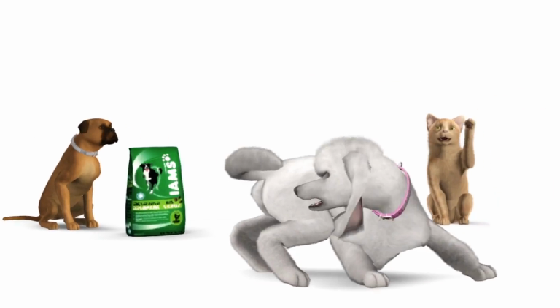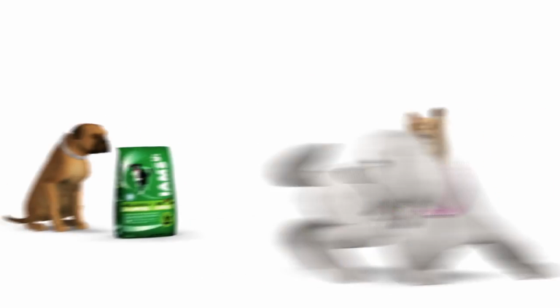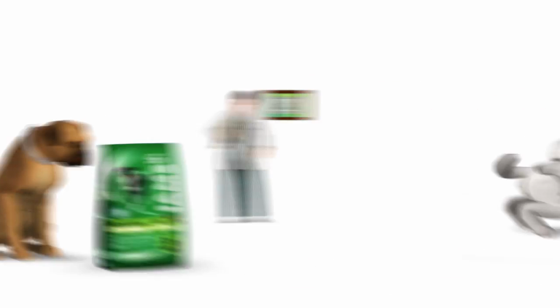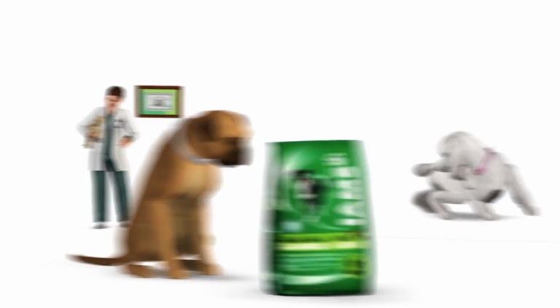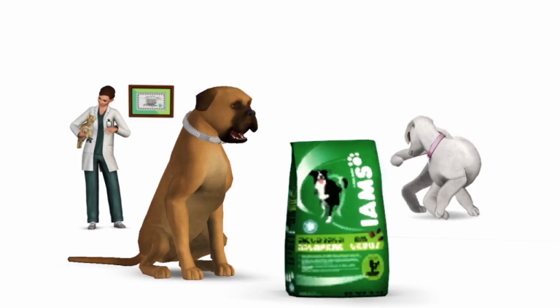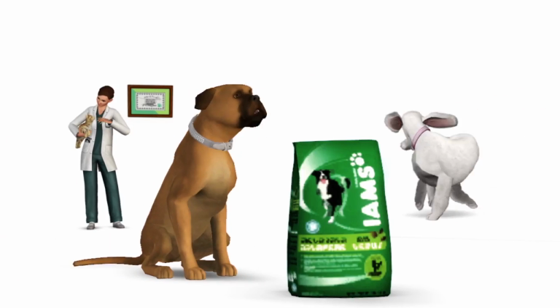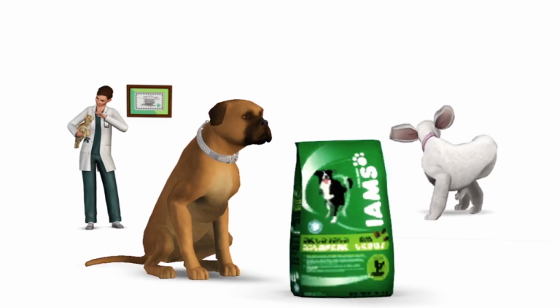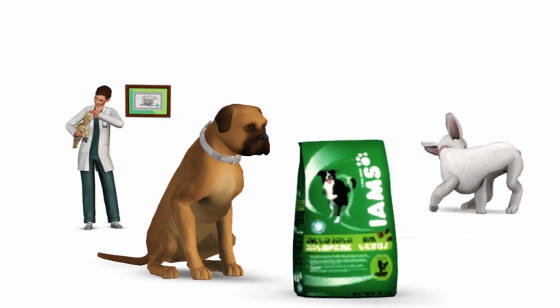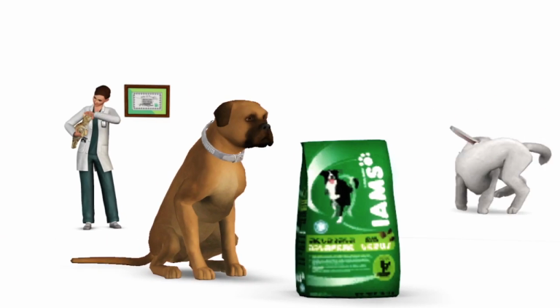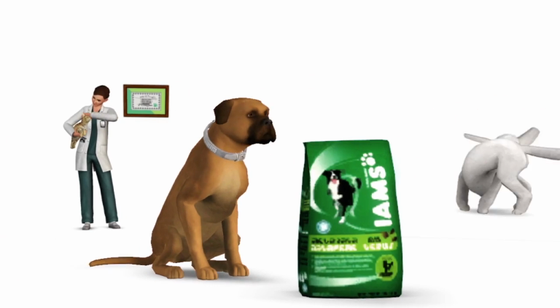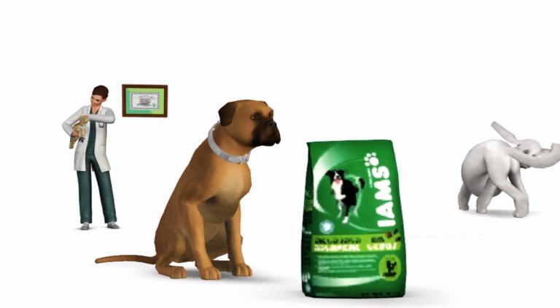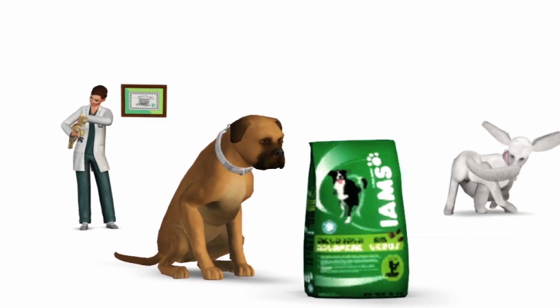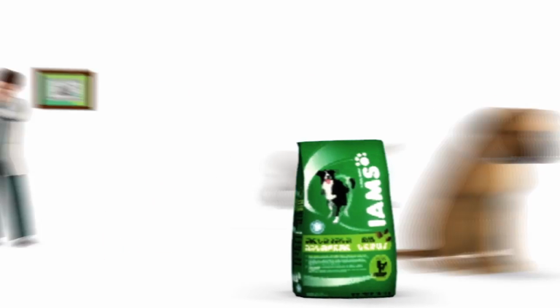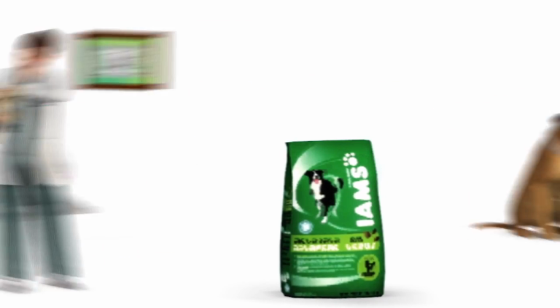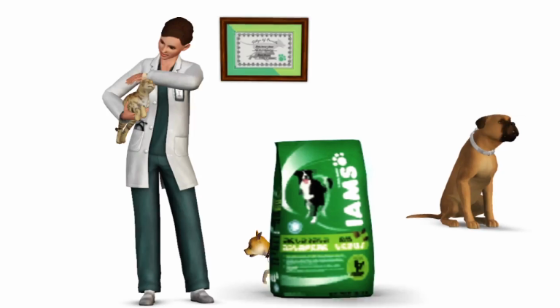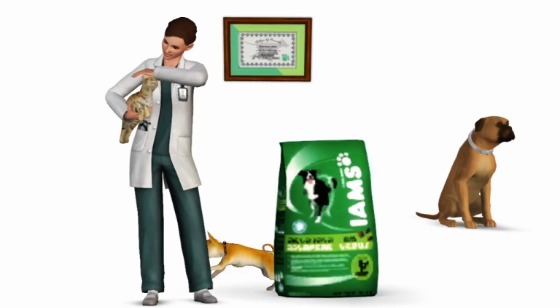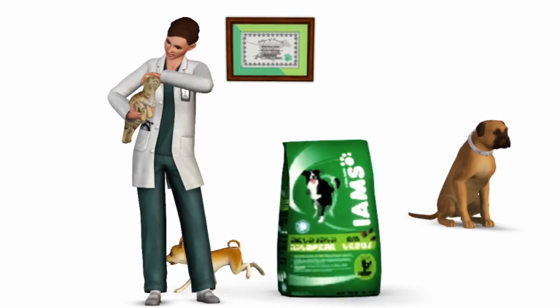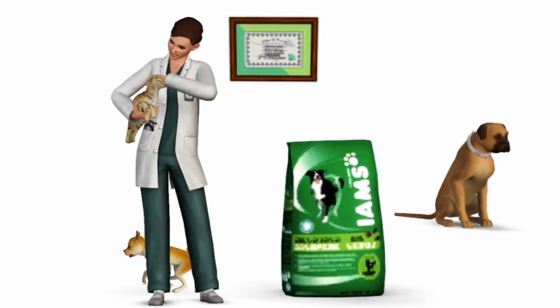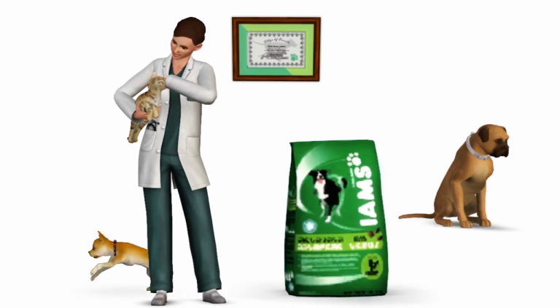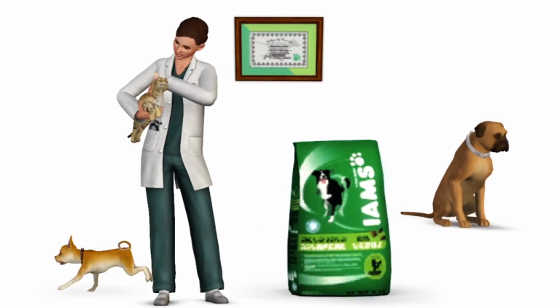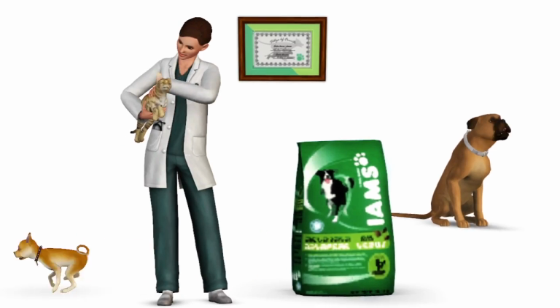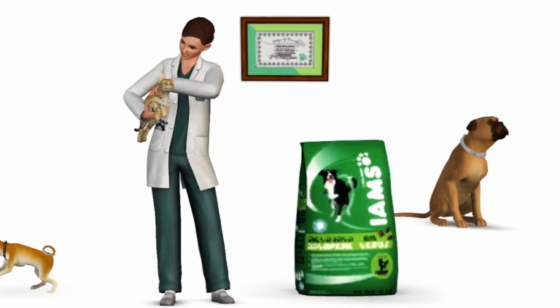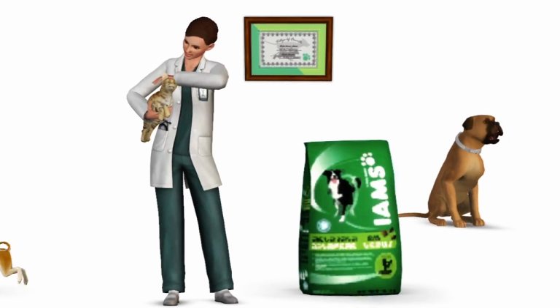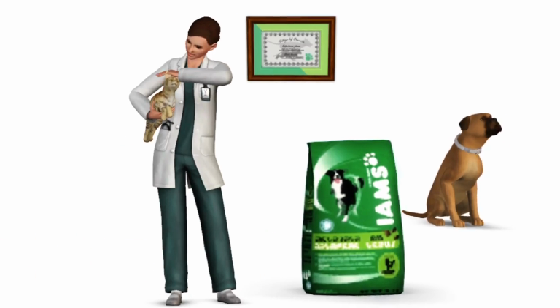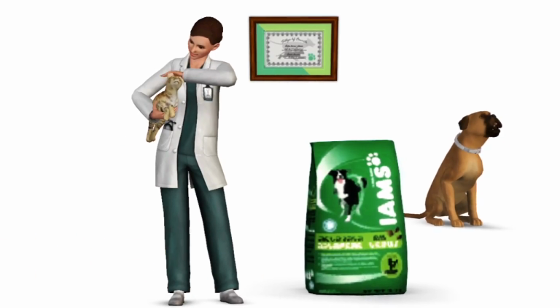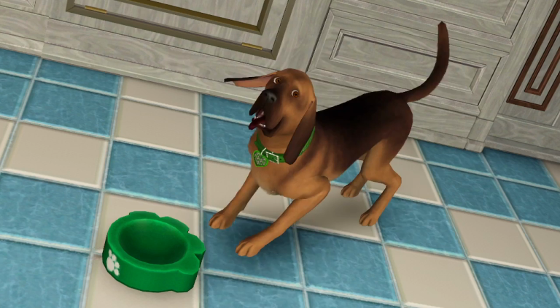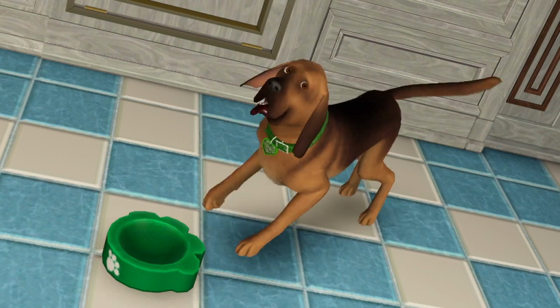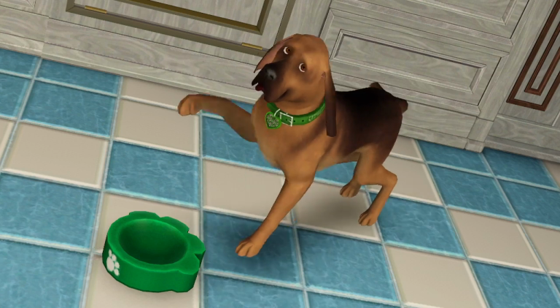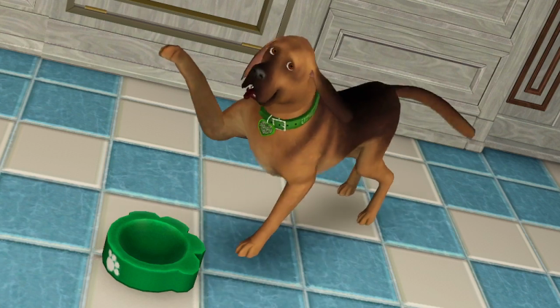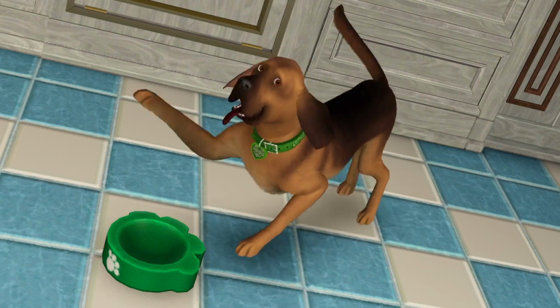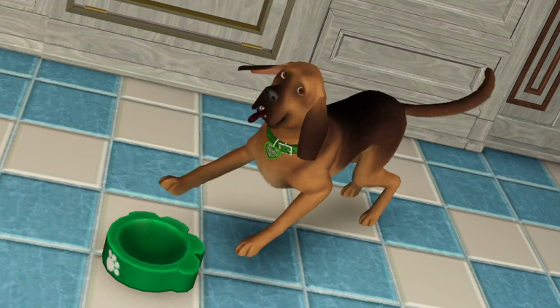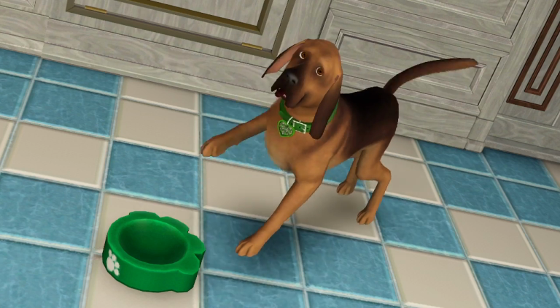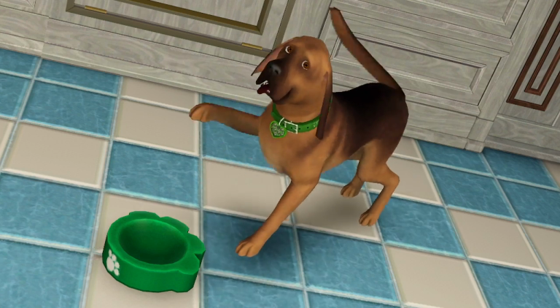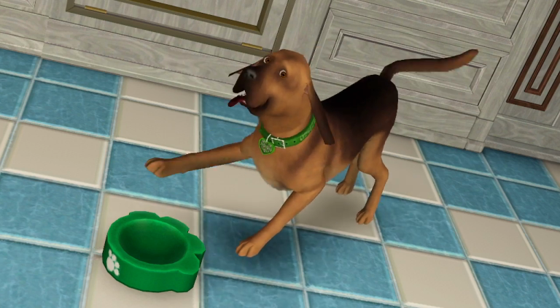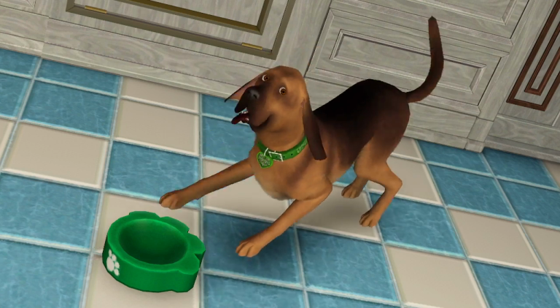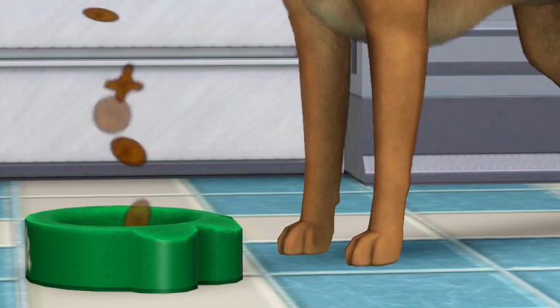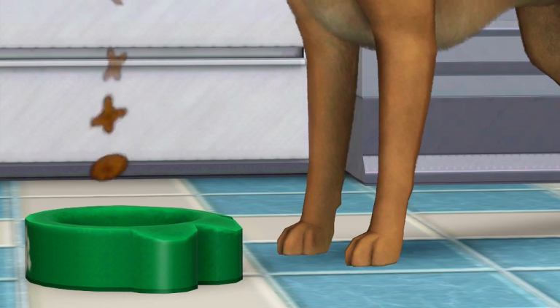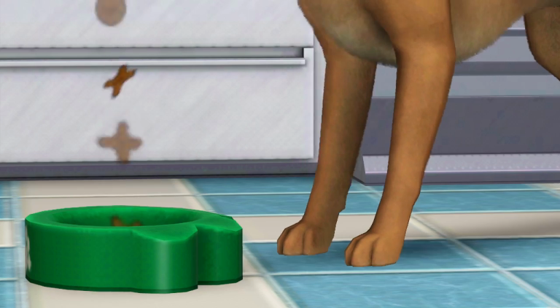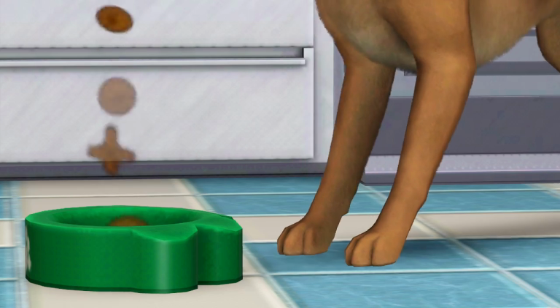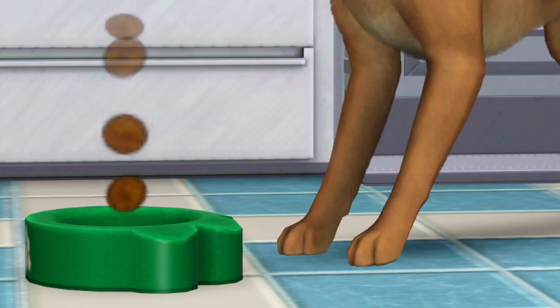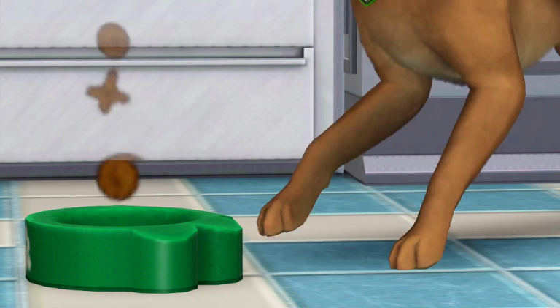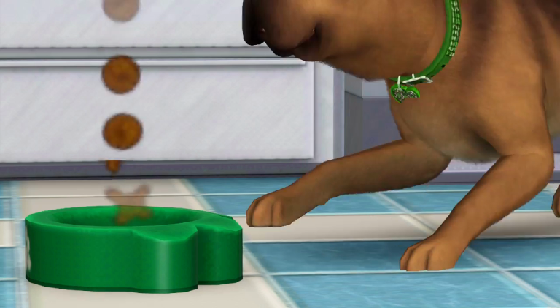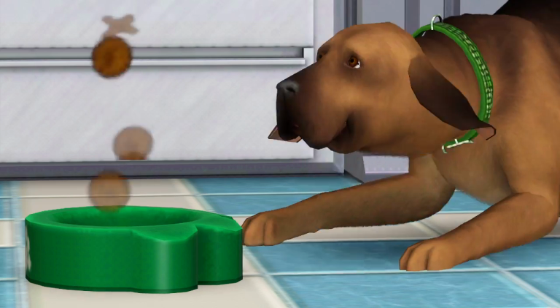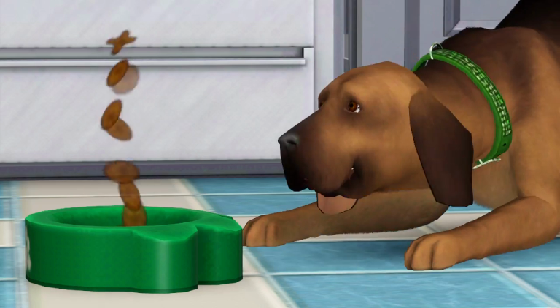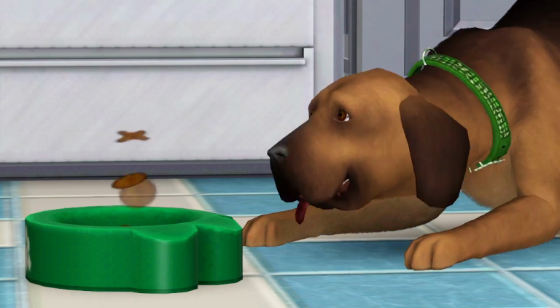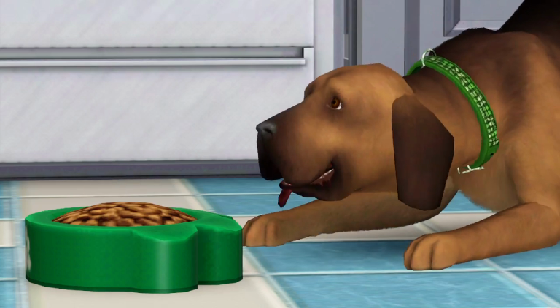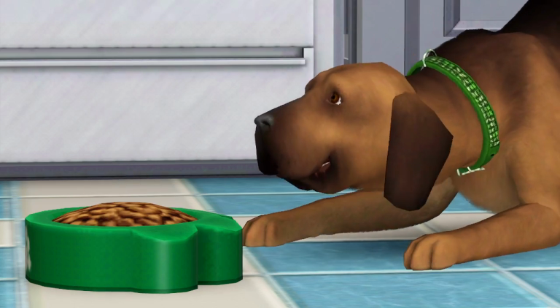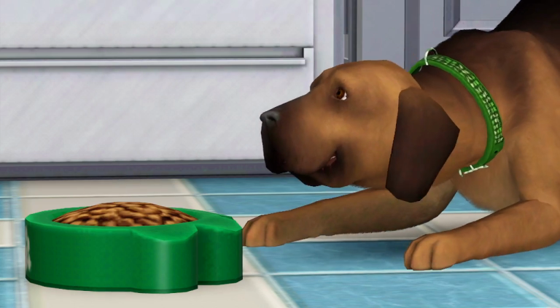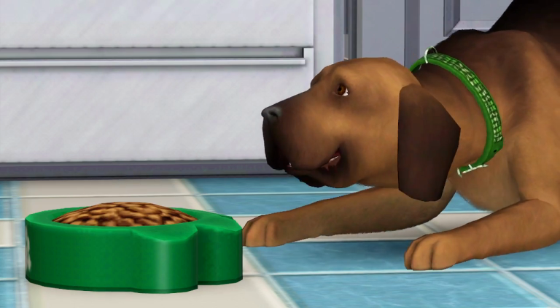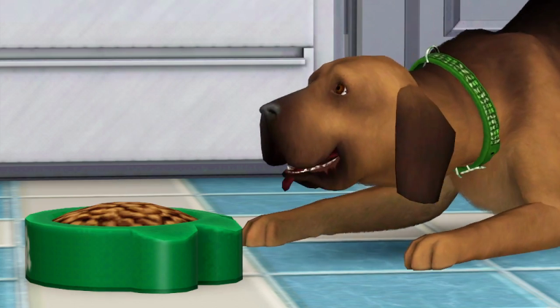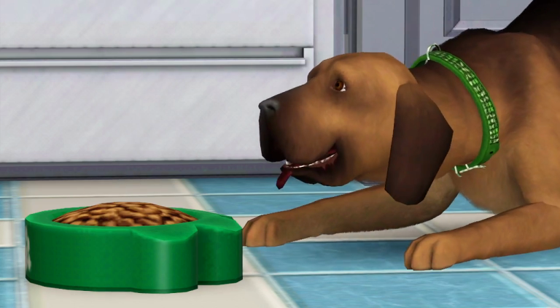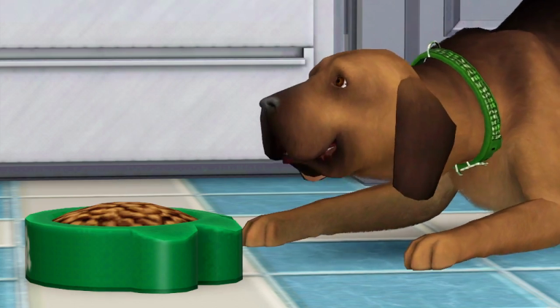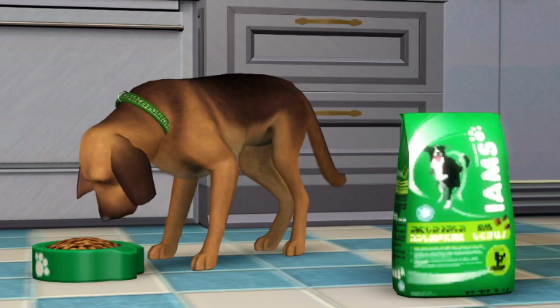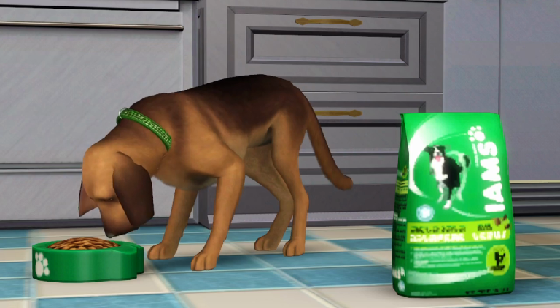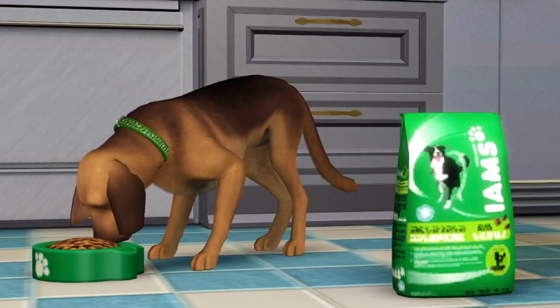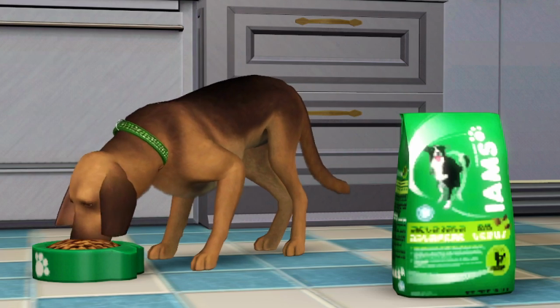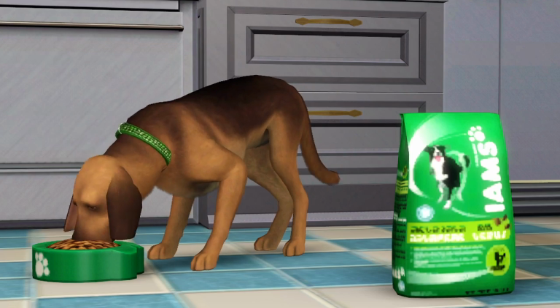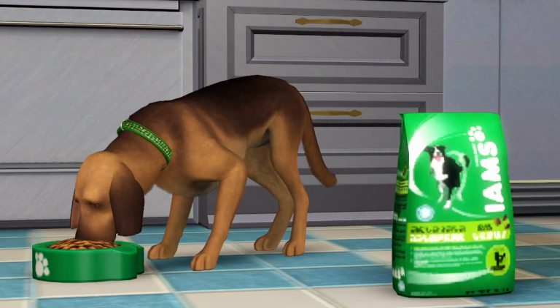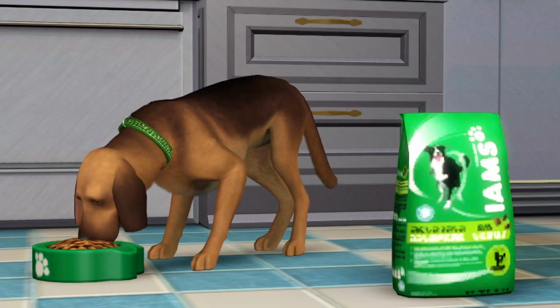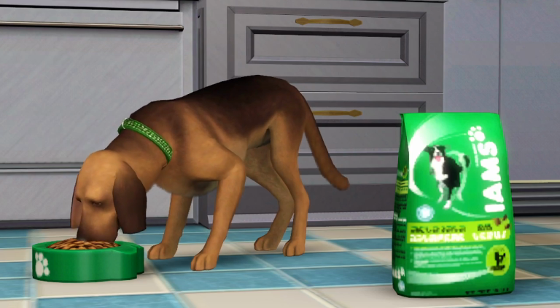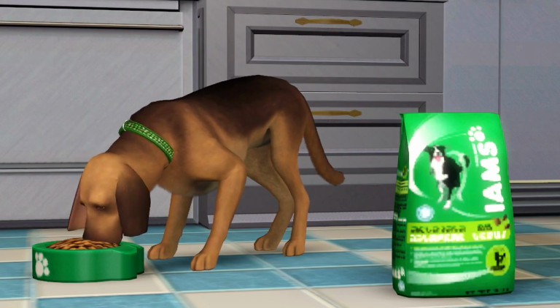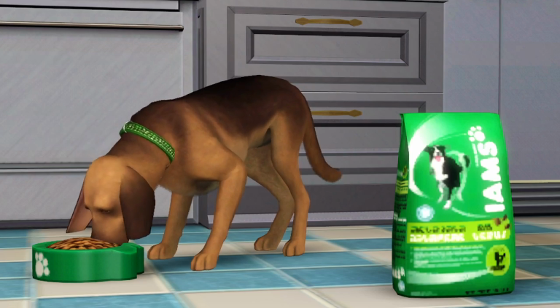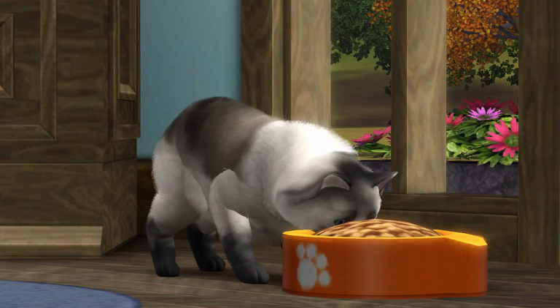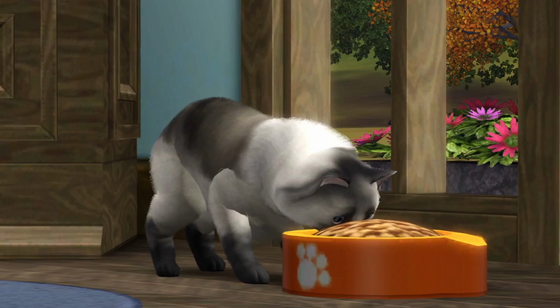In The Sims 3 Pets, you can keep your furry little friends happy with Iams Pet Products. They'll just love it.